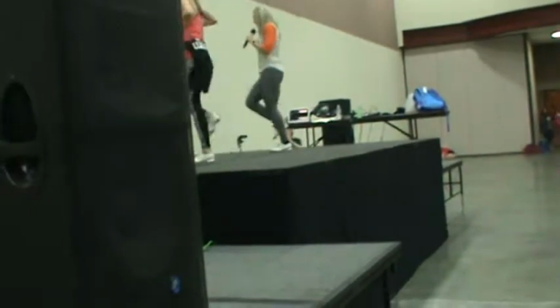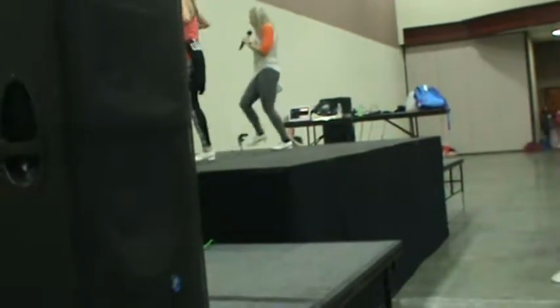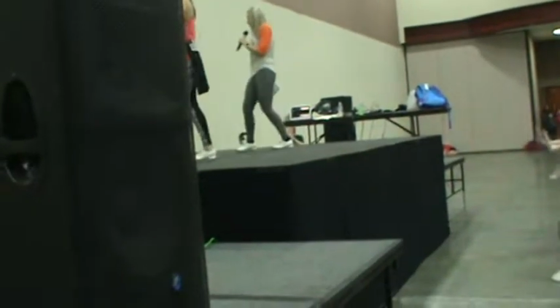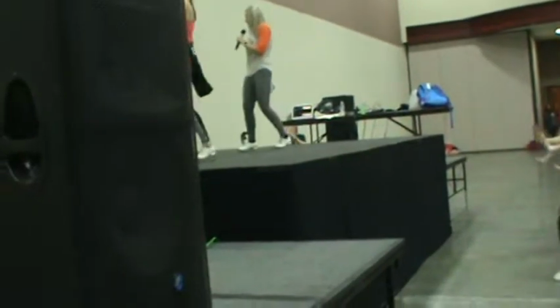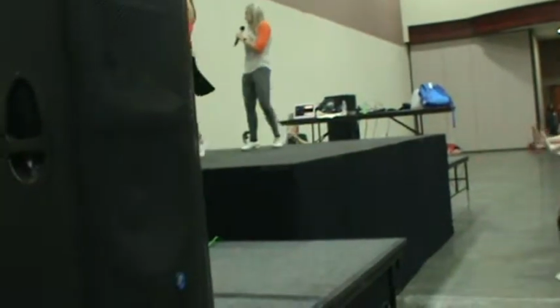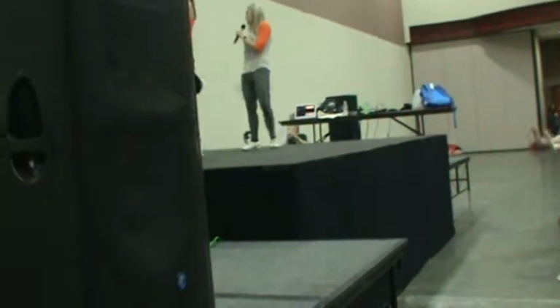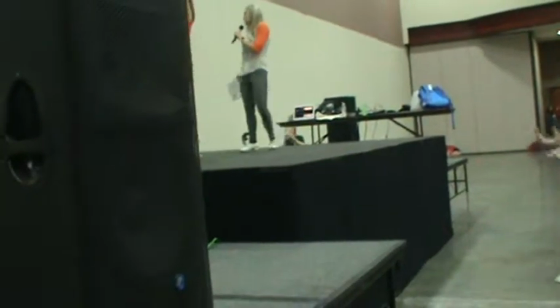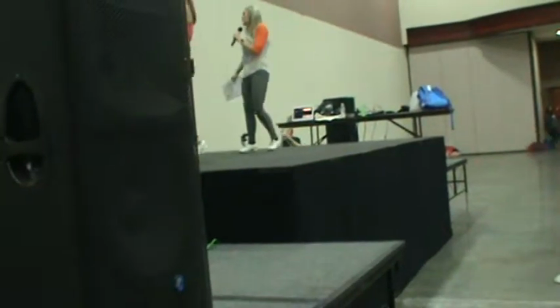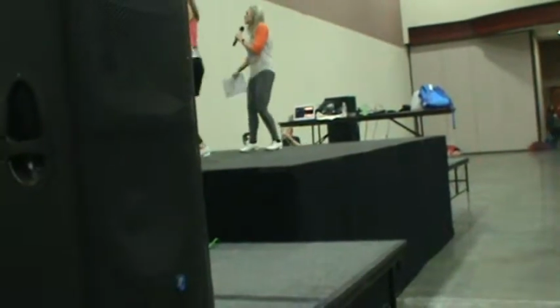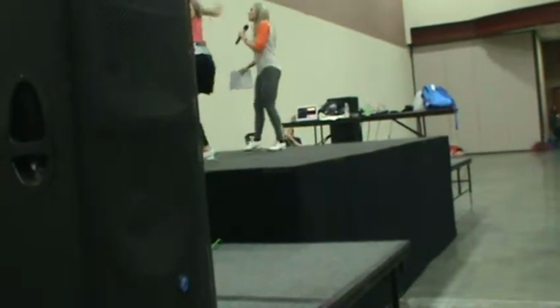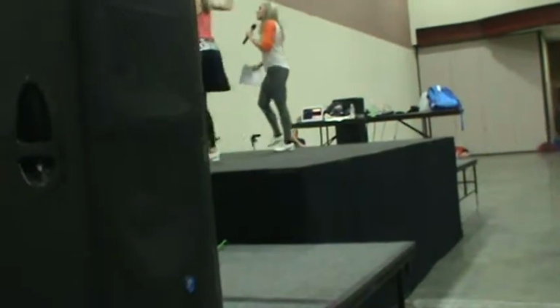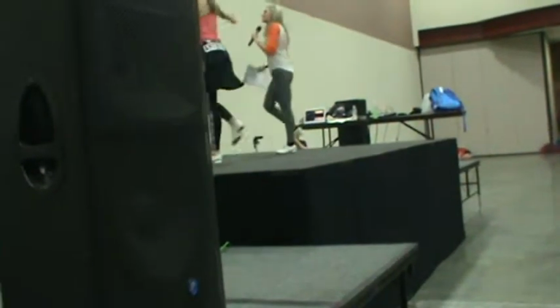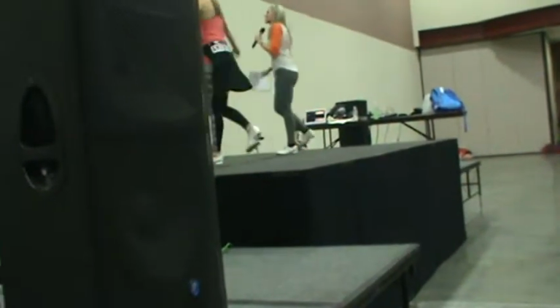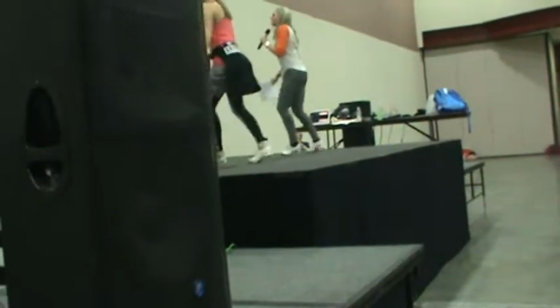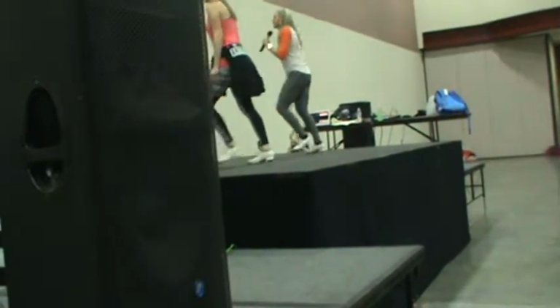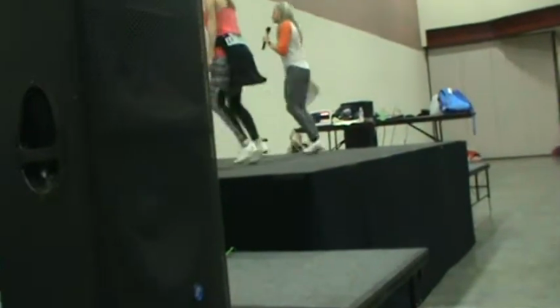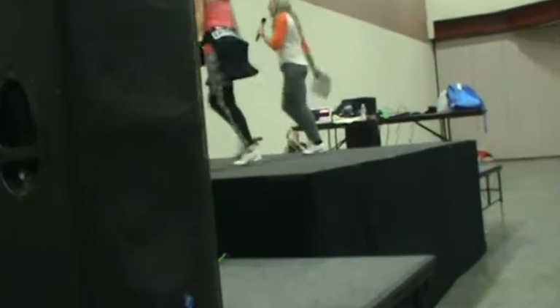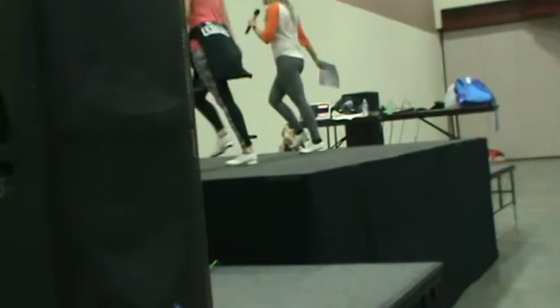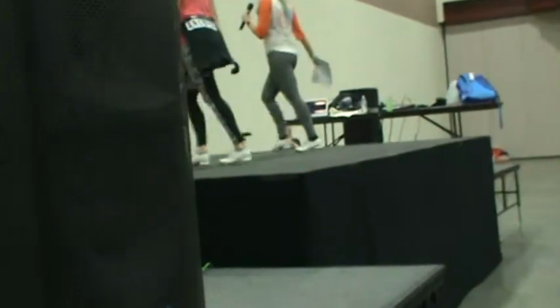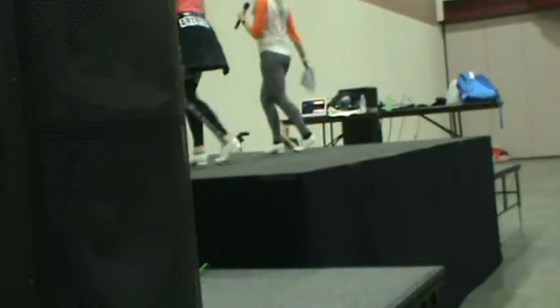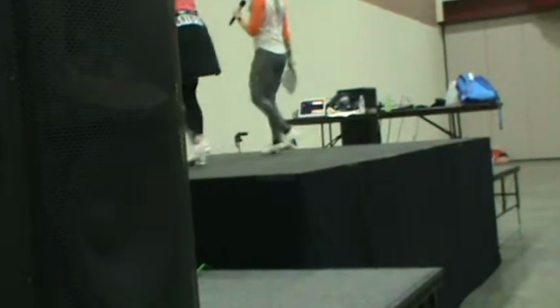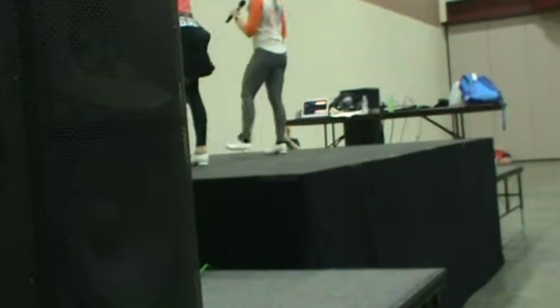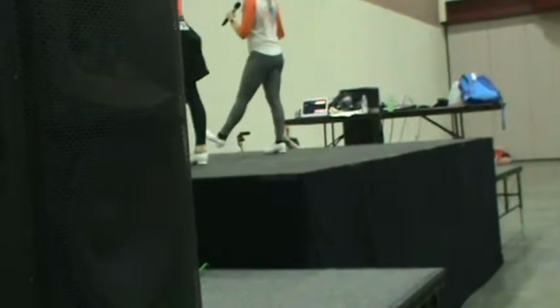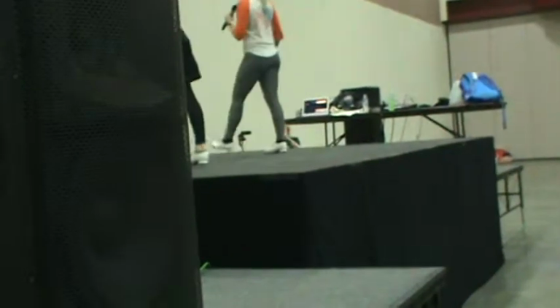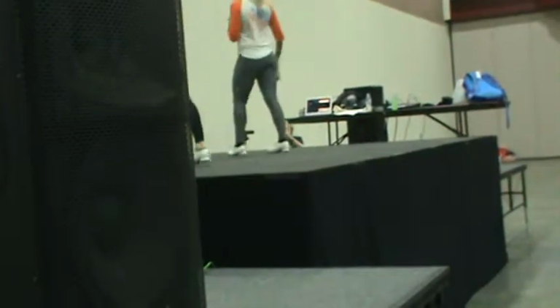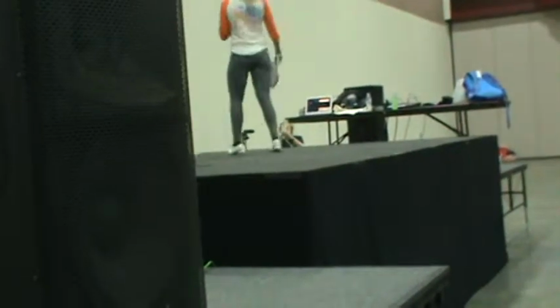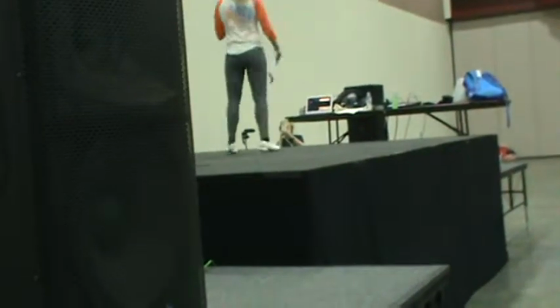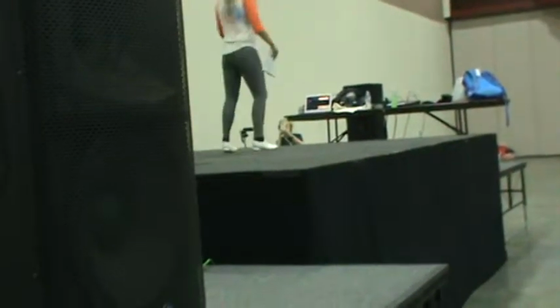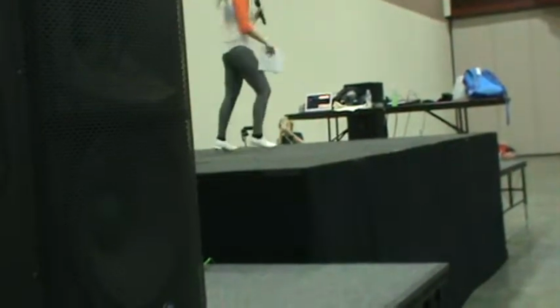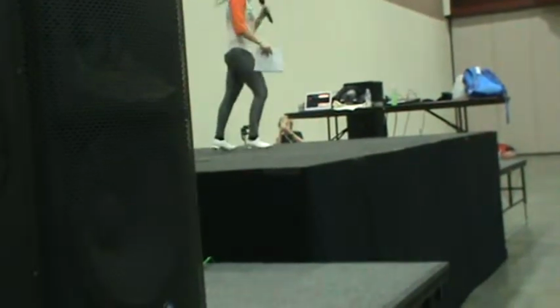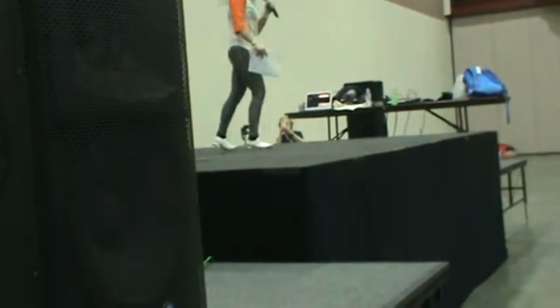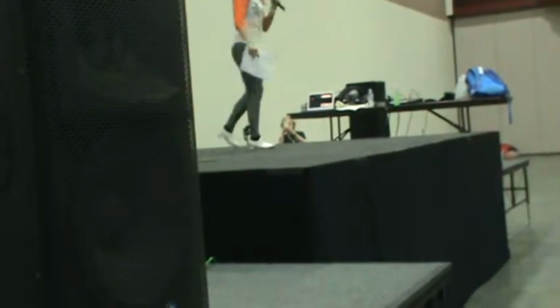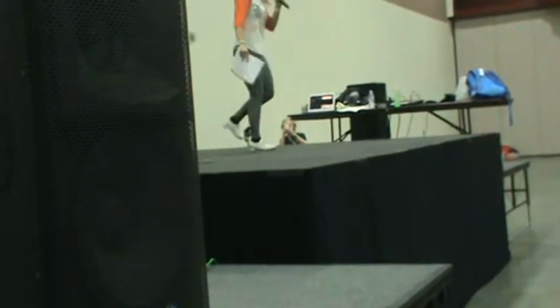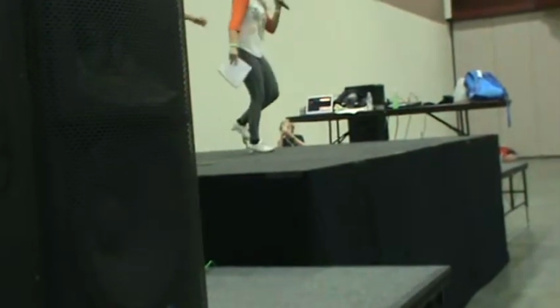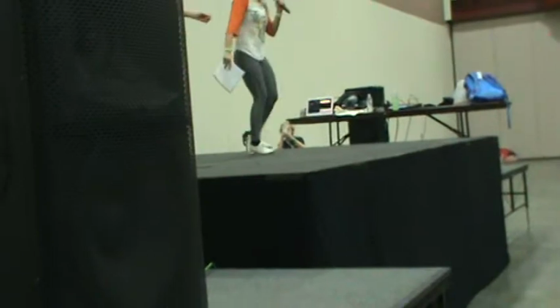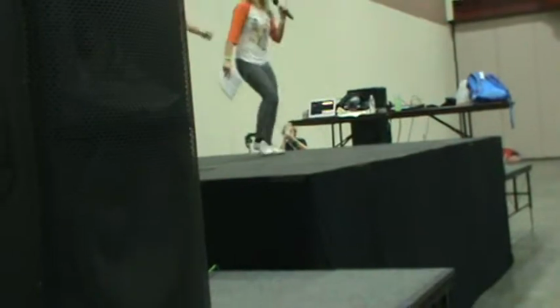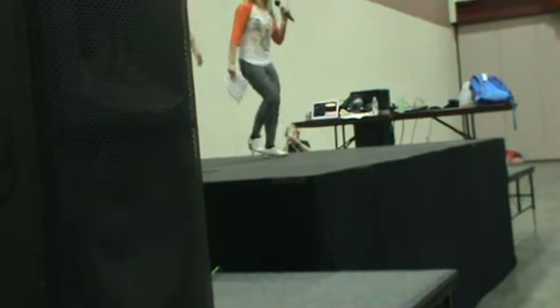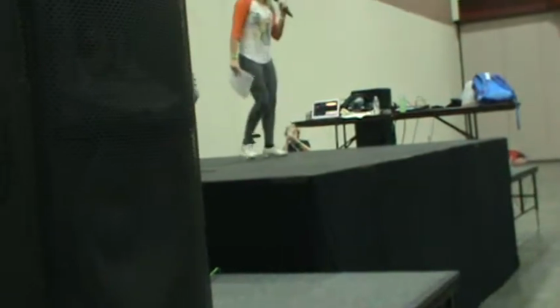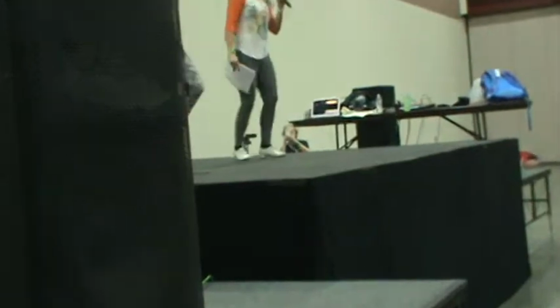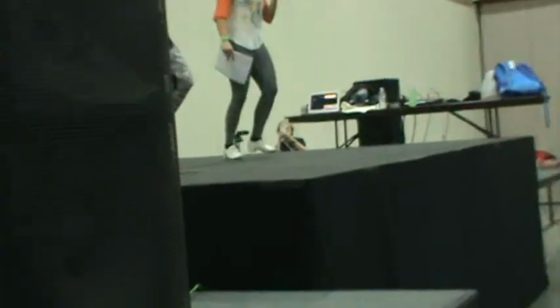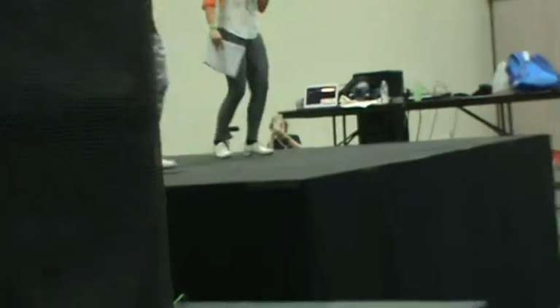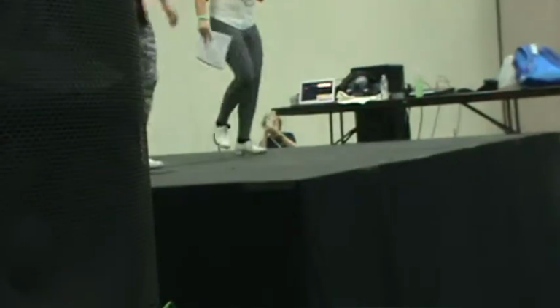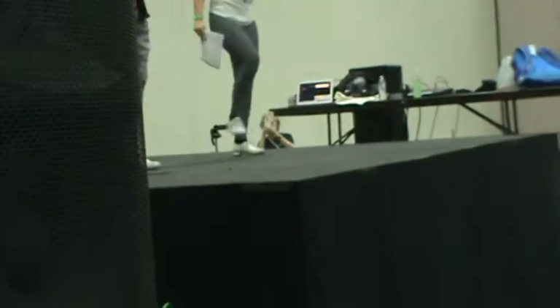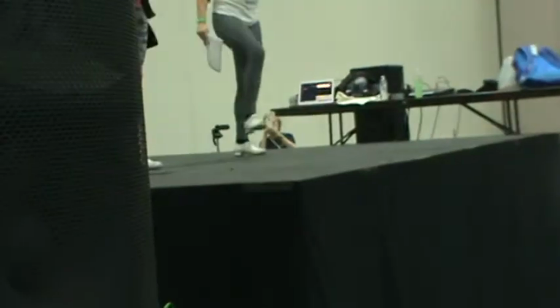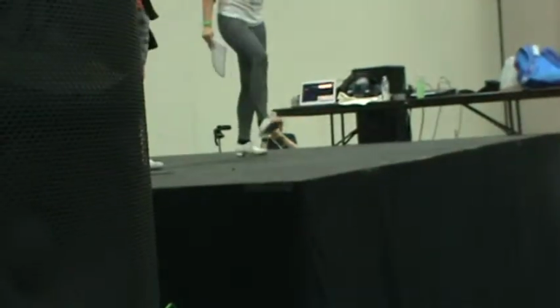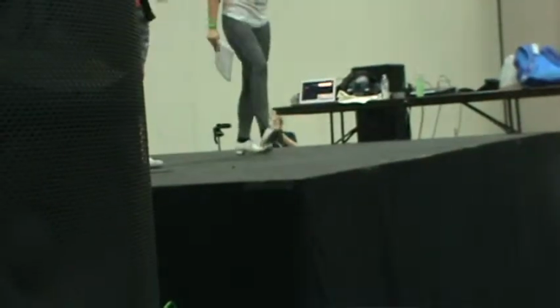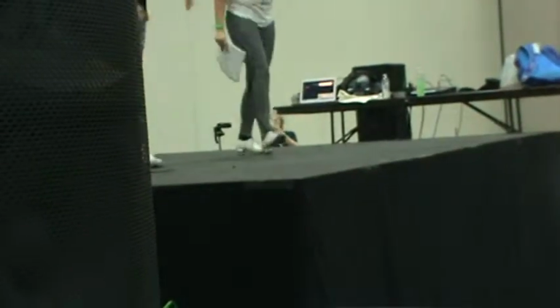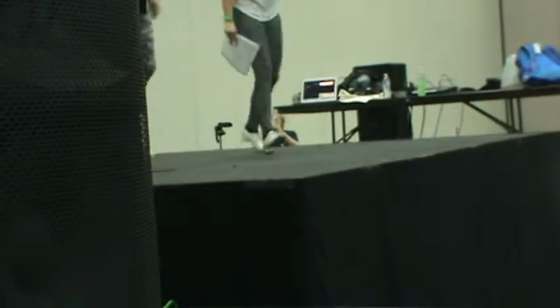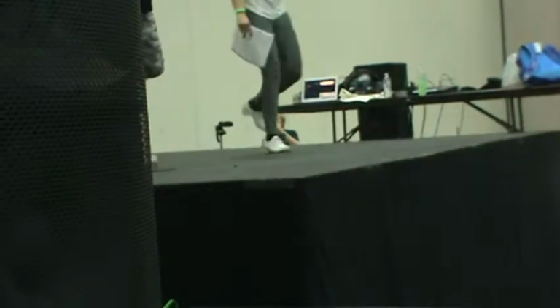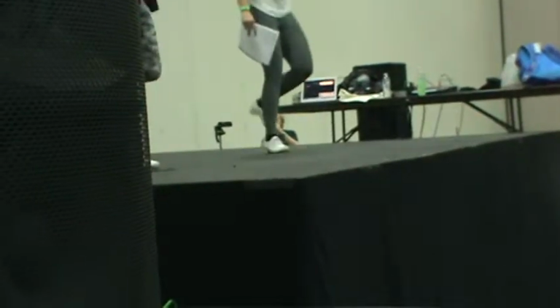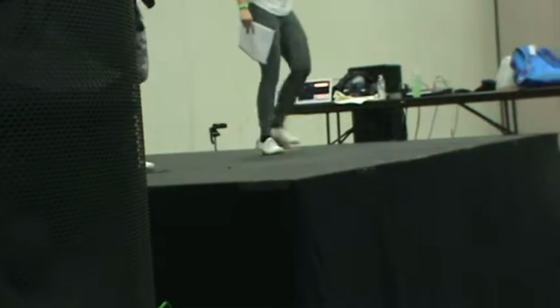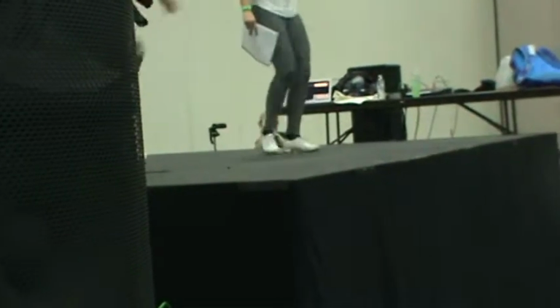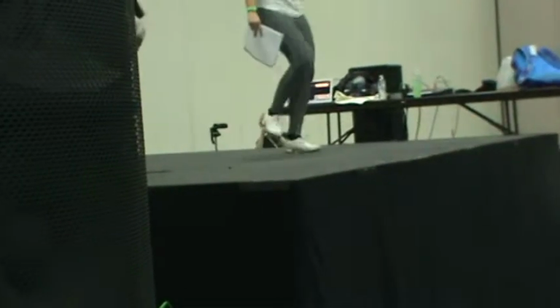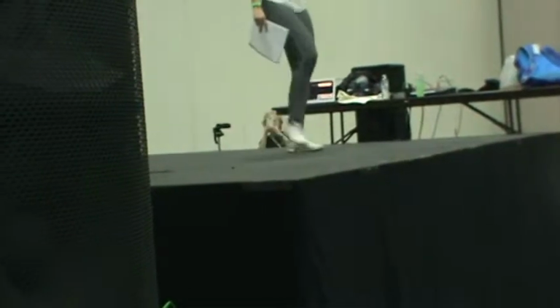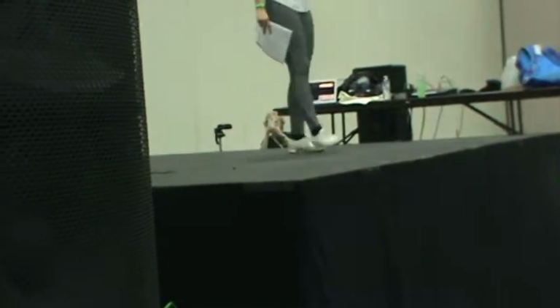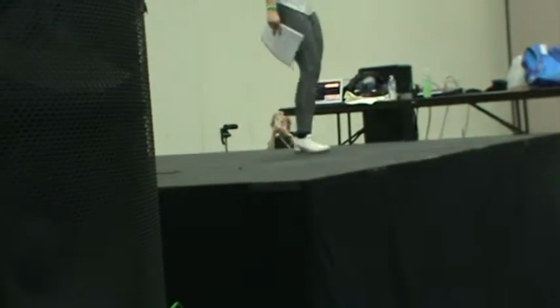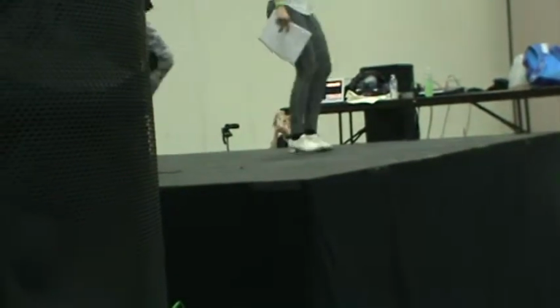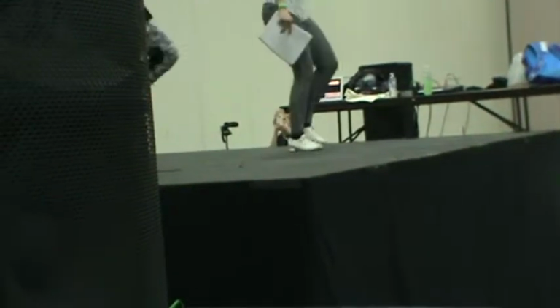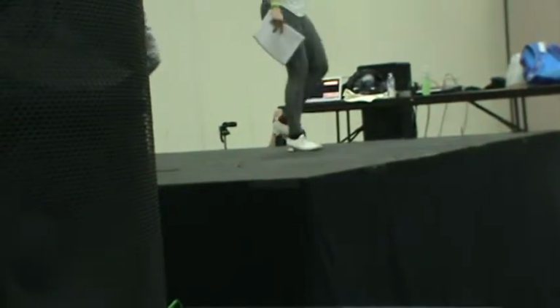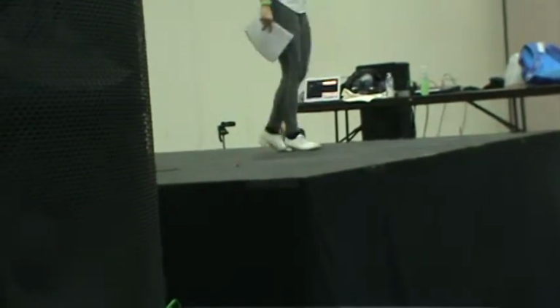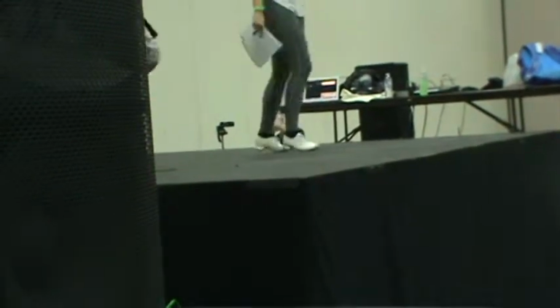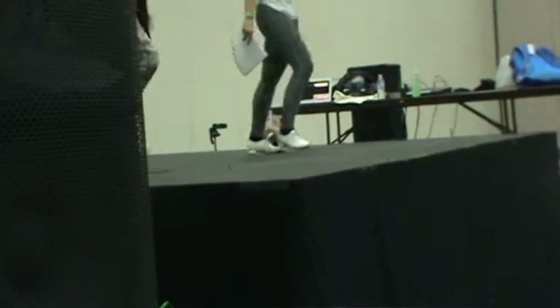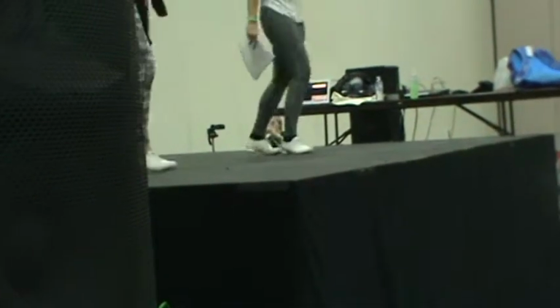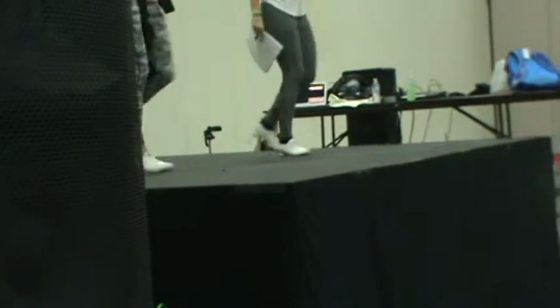Pivot turn, step right step. Turkey on the right. Hip push, arm.